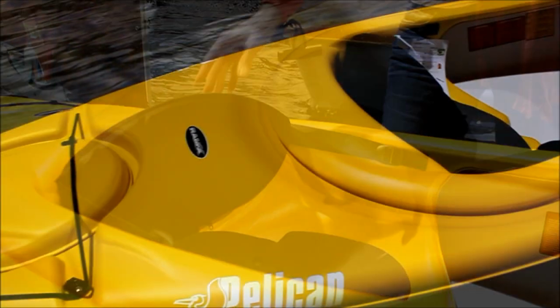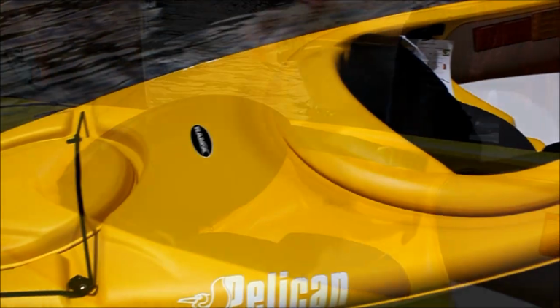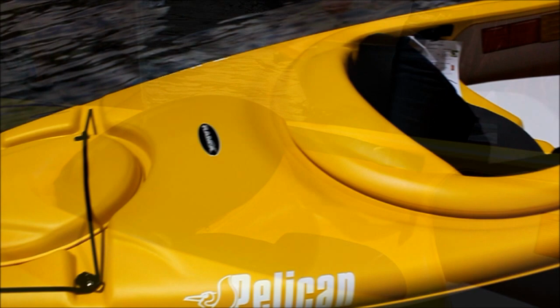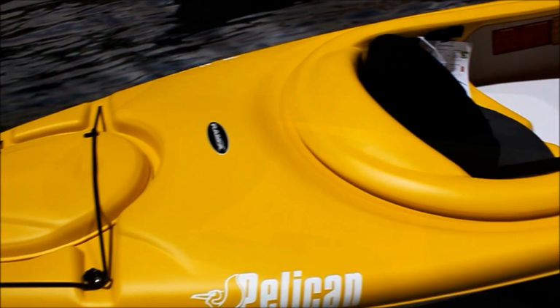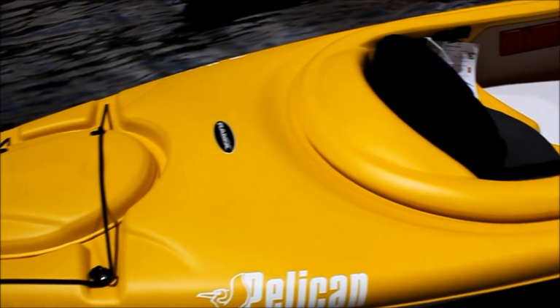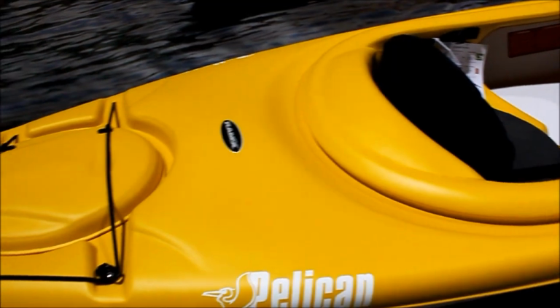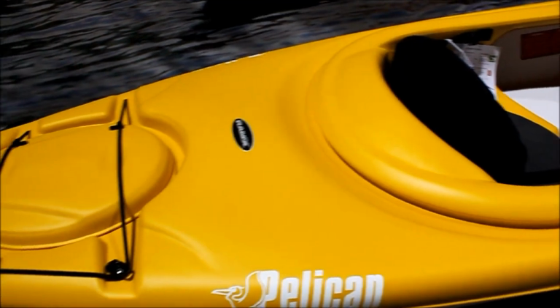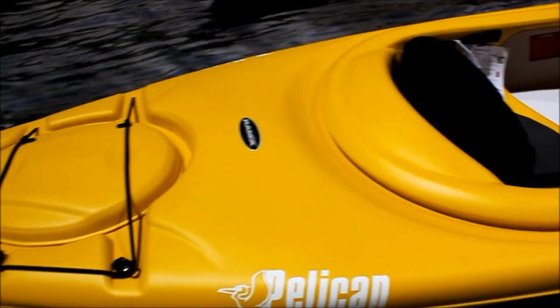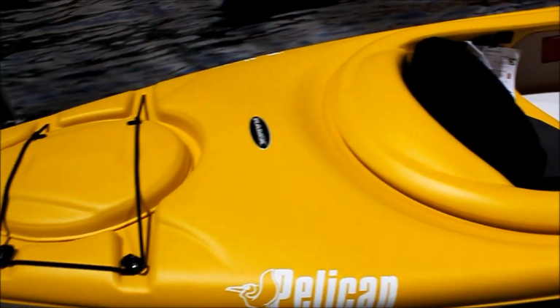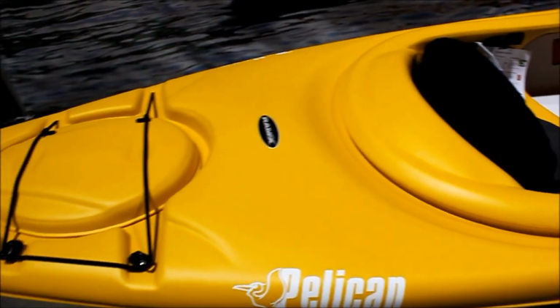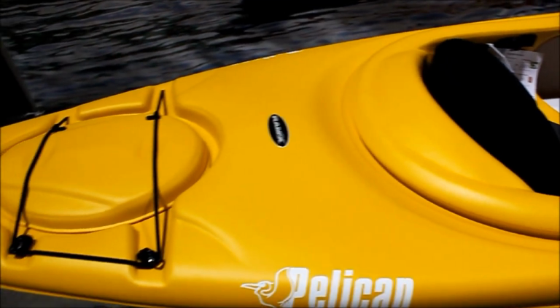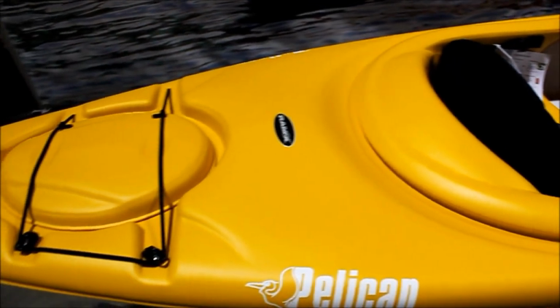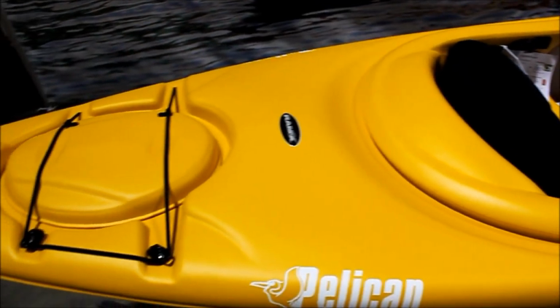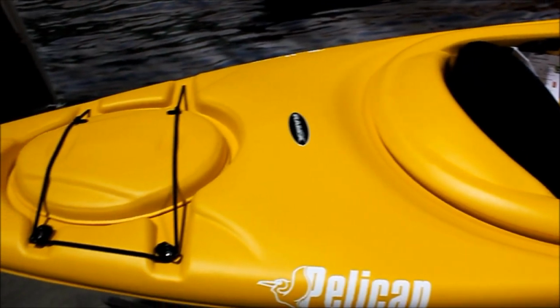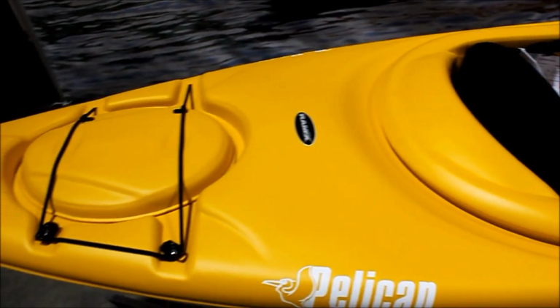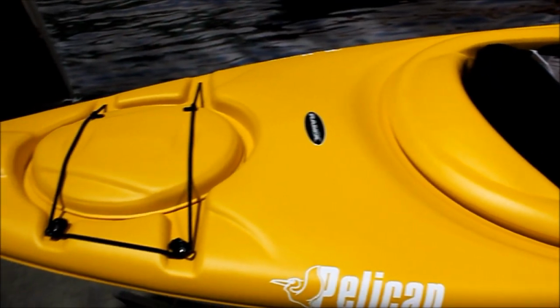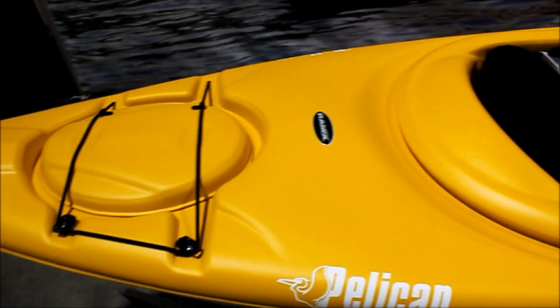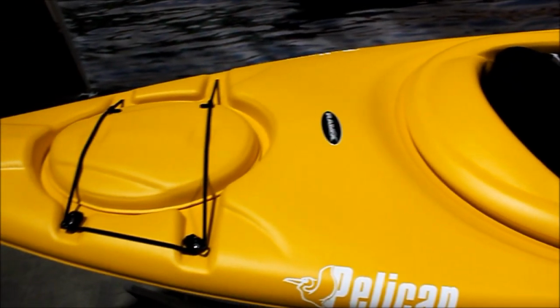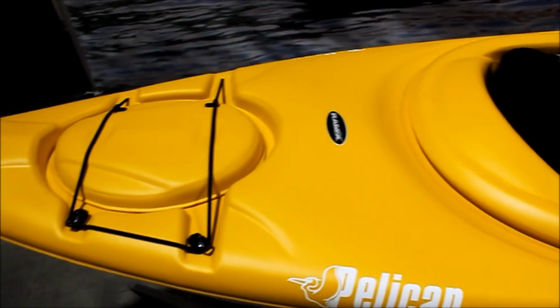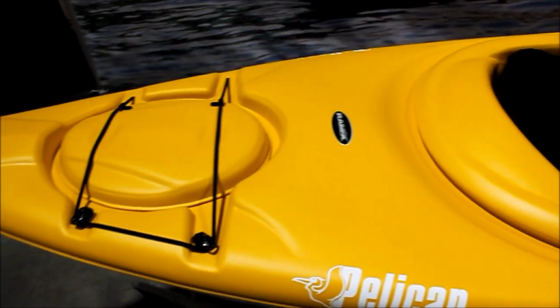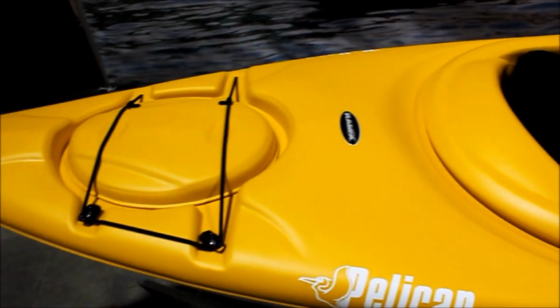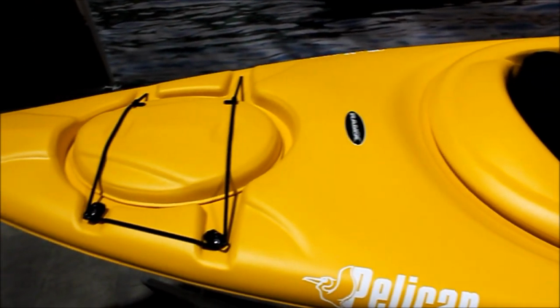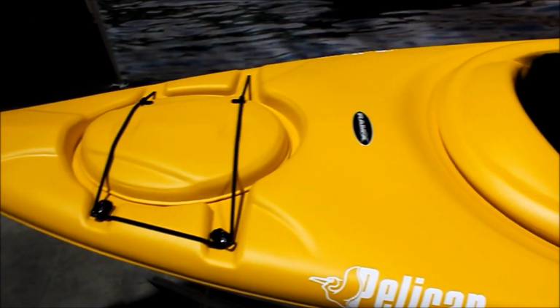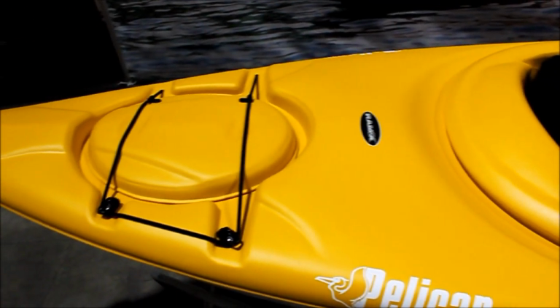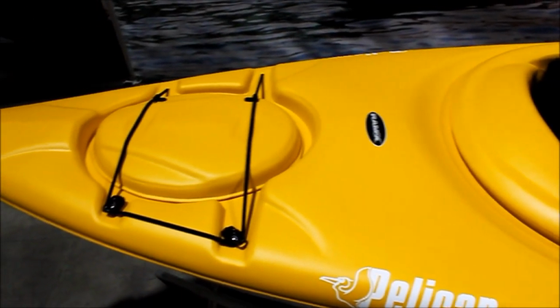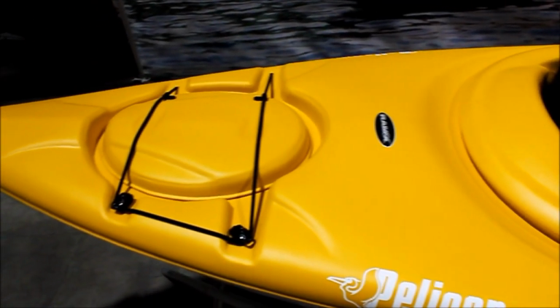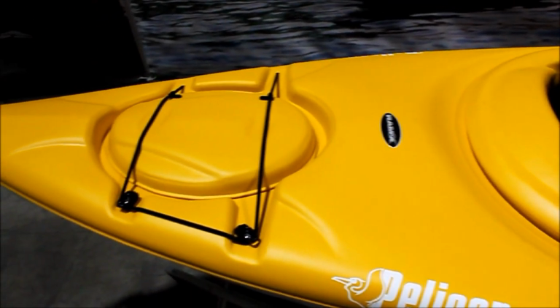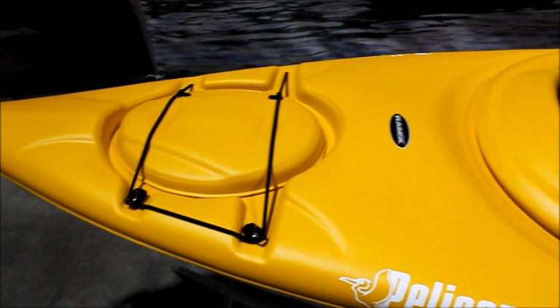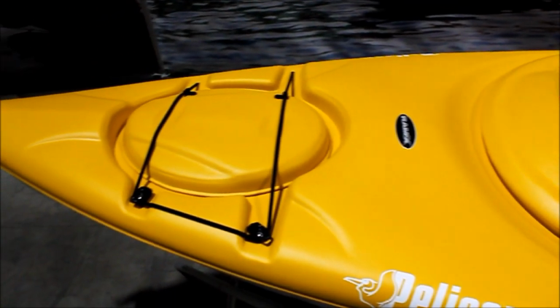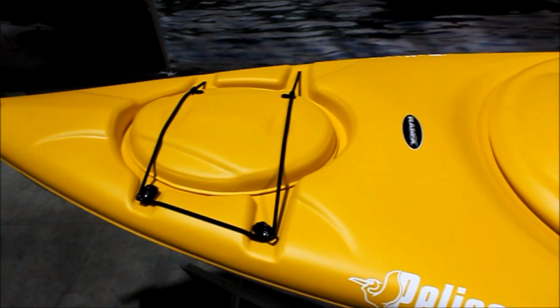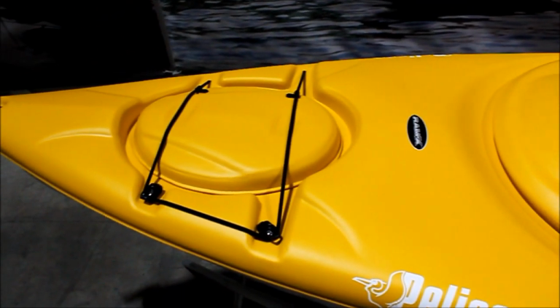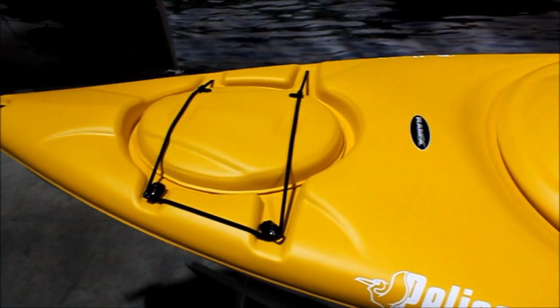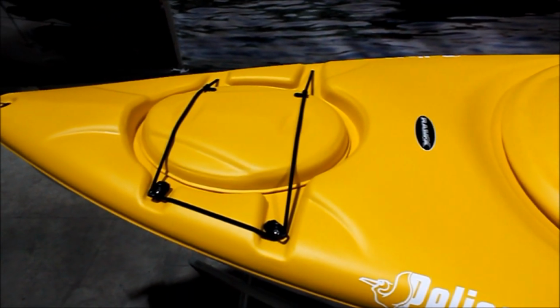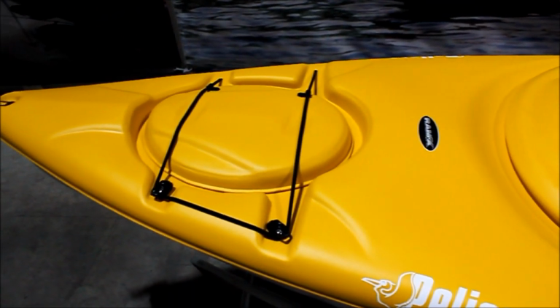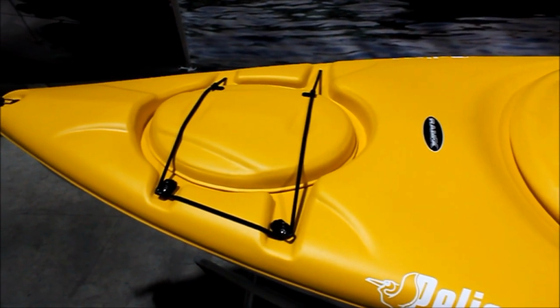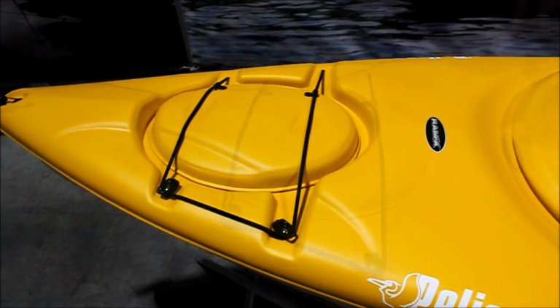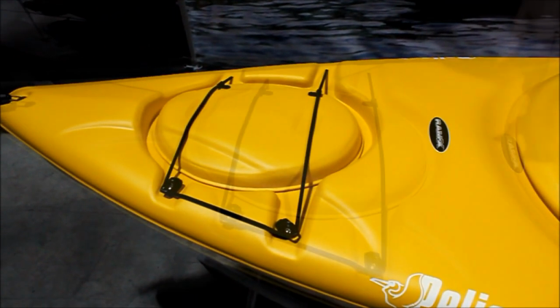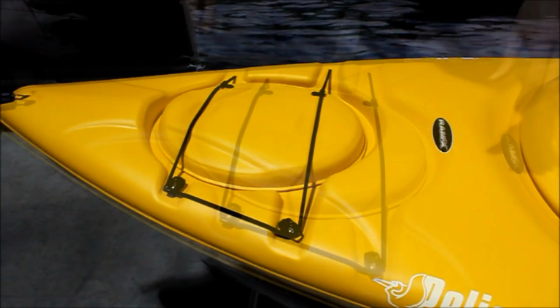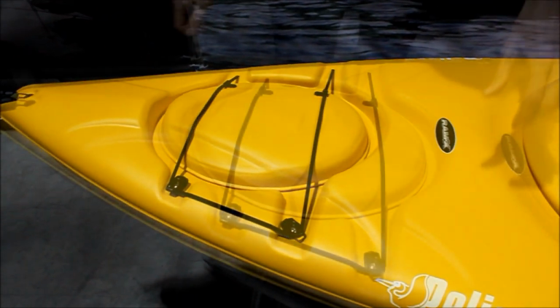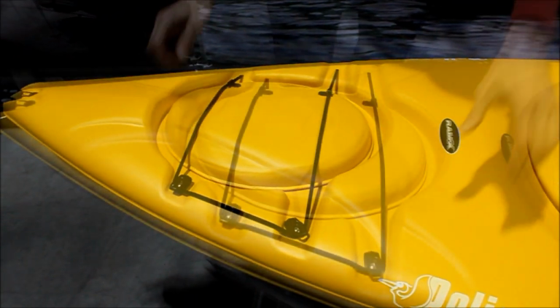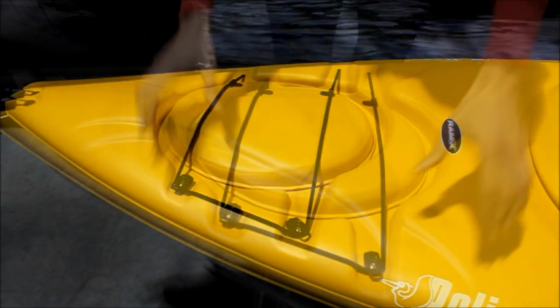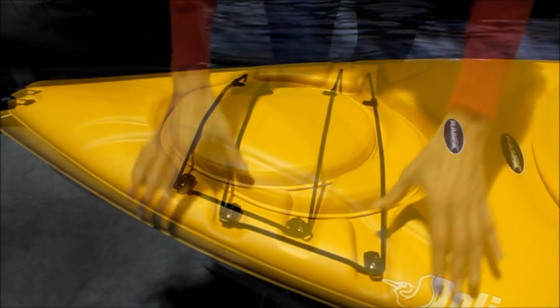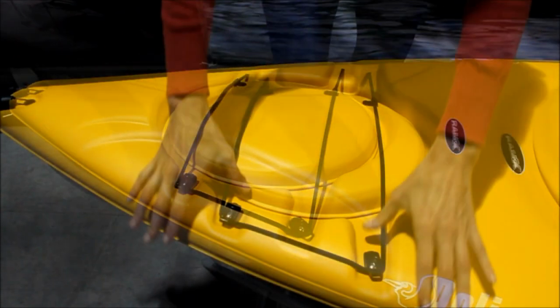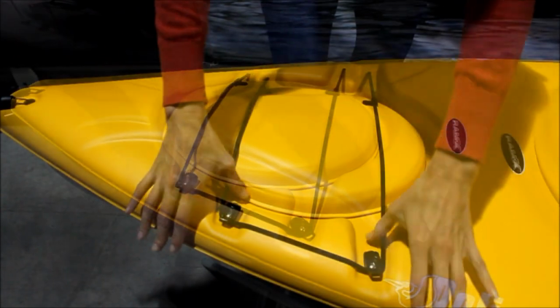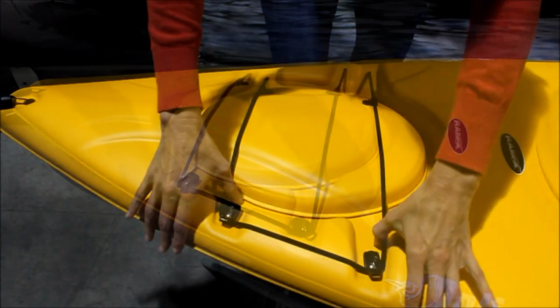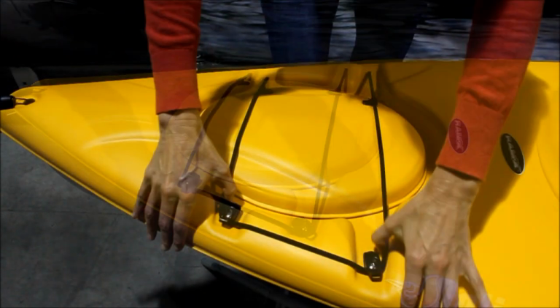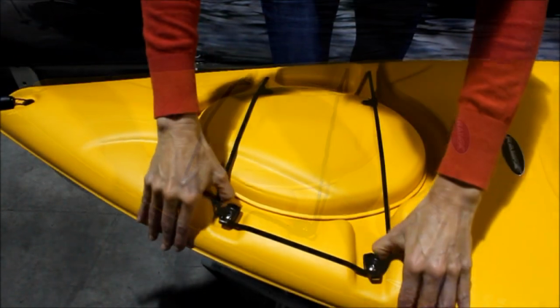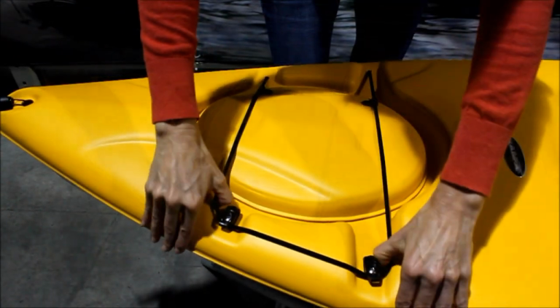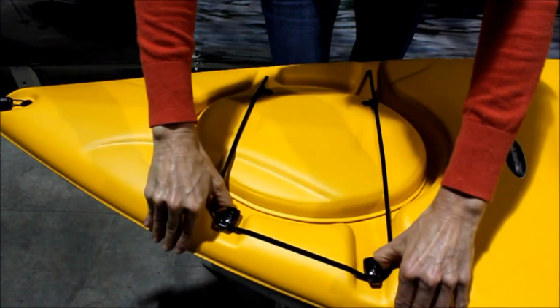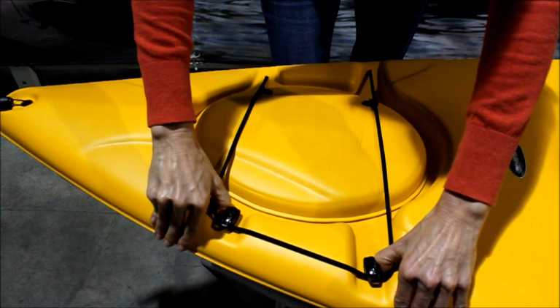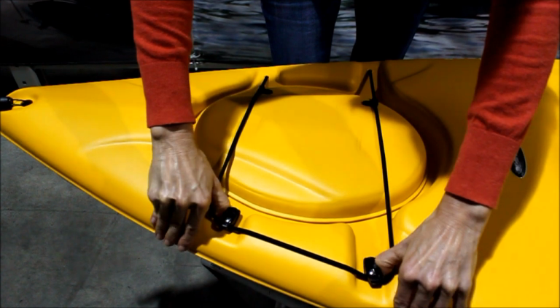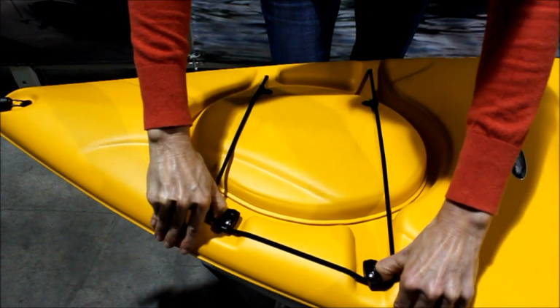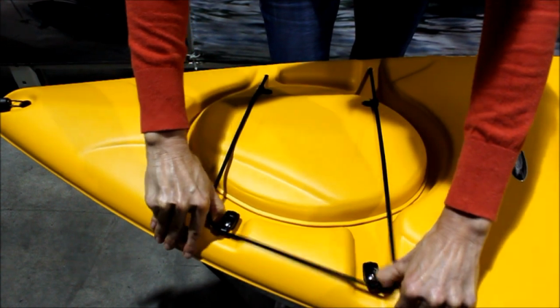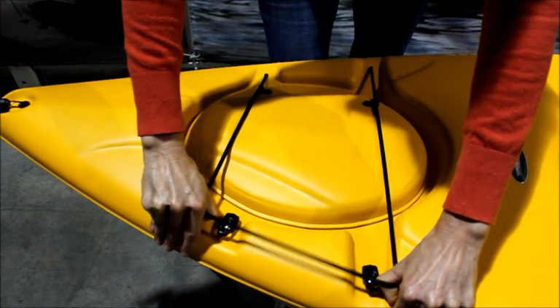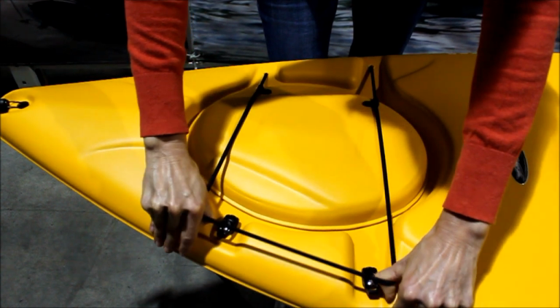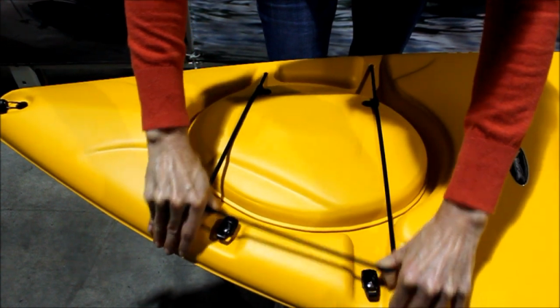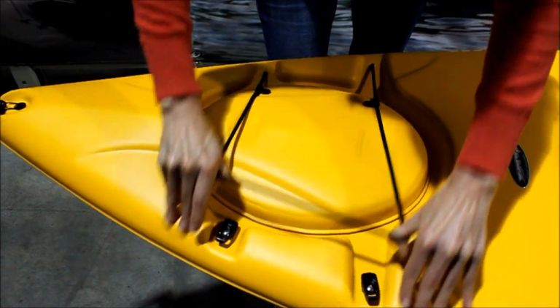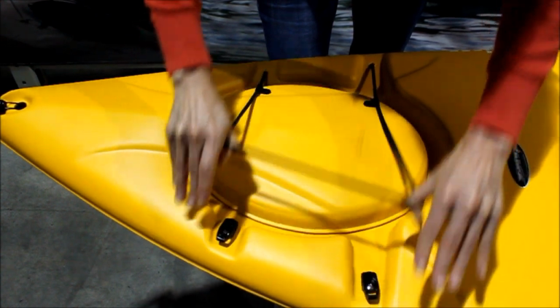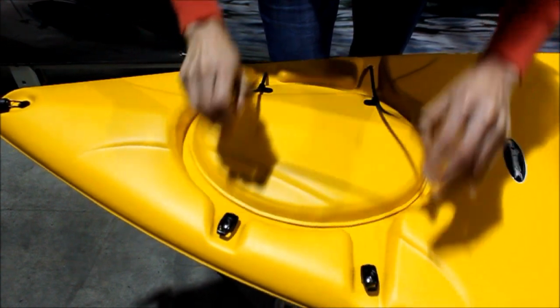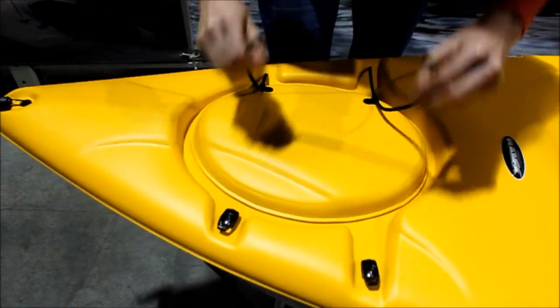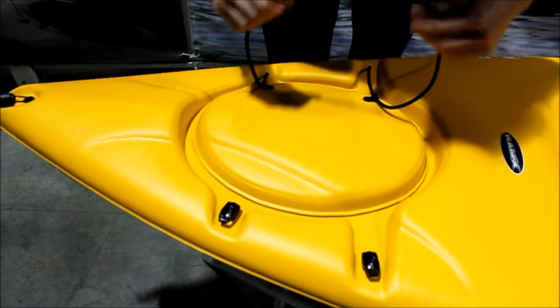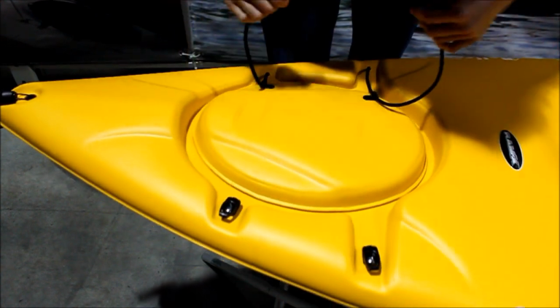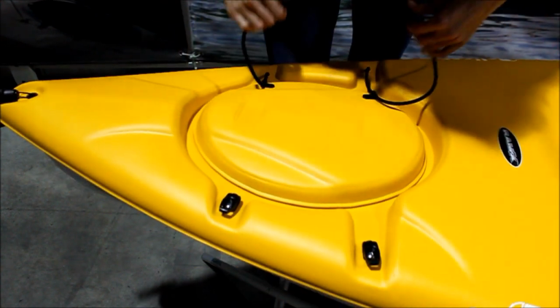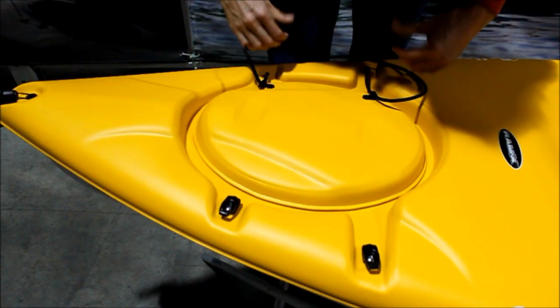Here in the stern we have a moulded hatch with a bungee closure system. Simply remove the bungee and you have access to a large storage area.